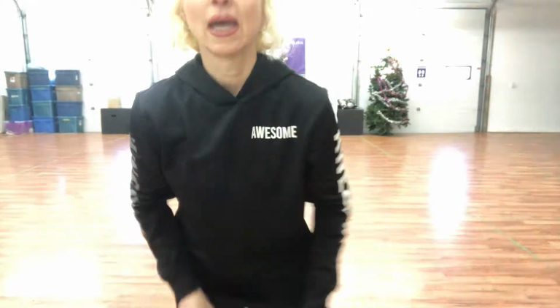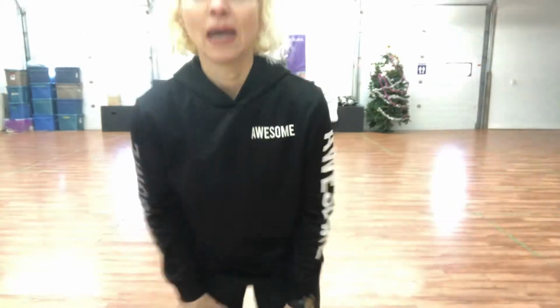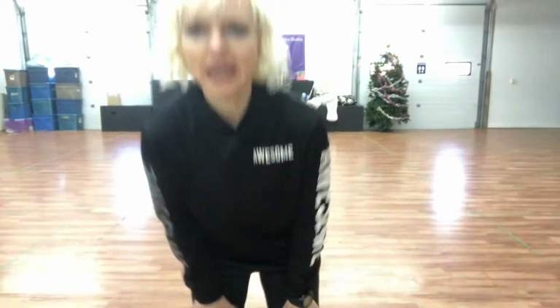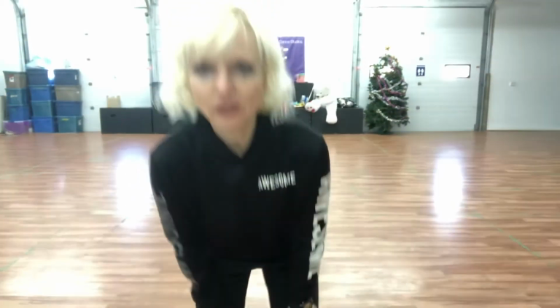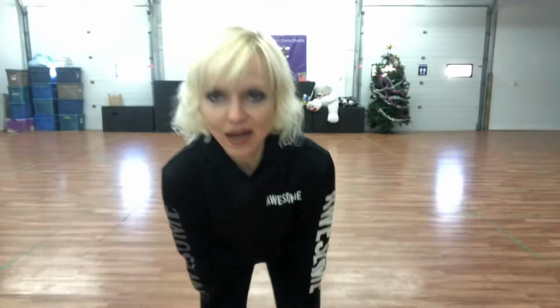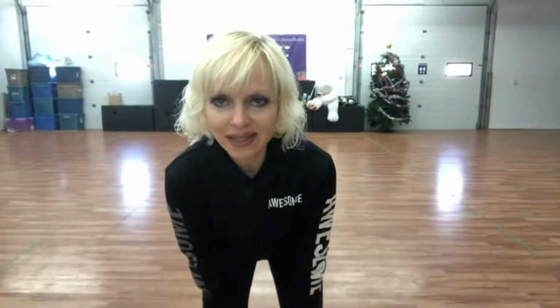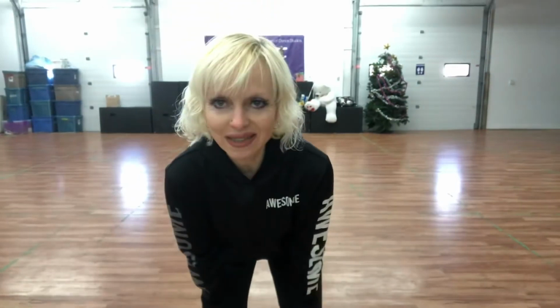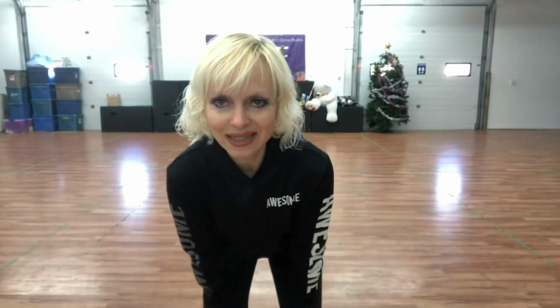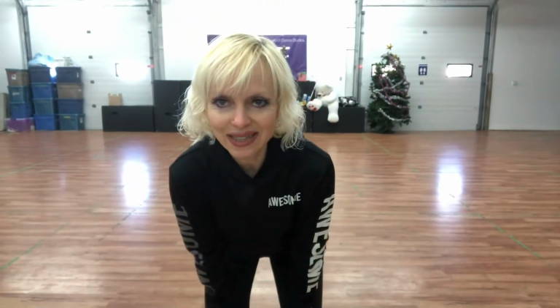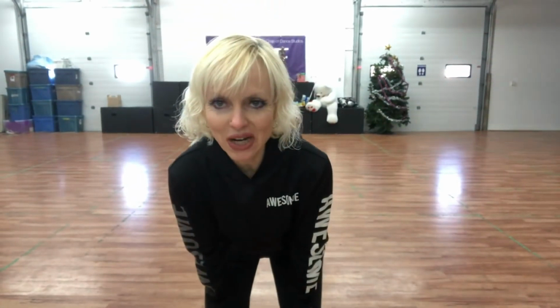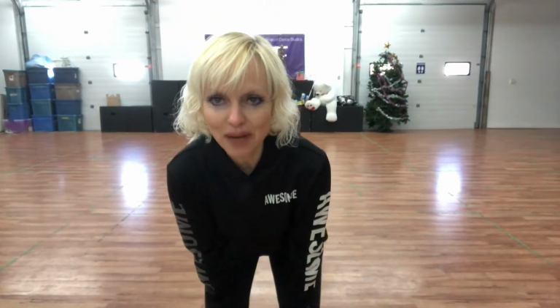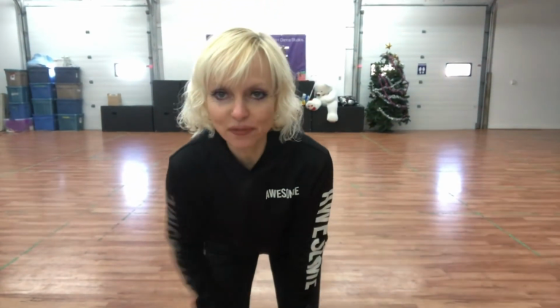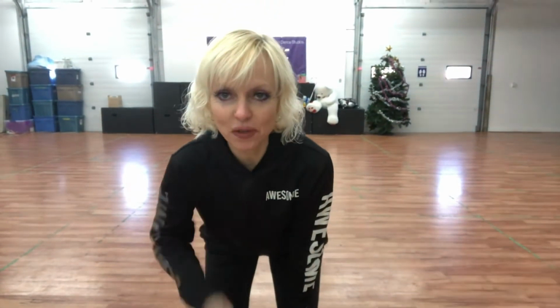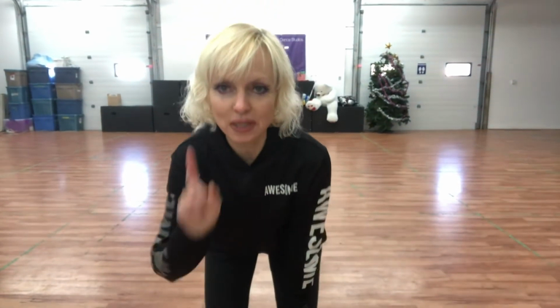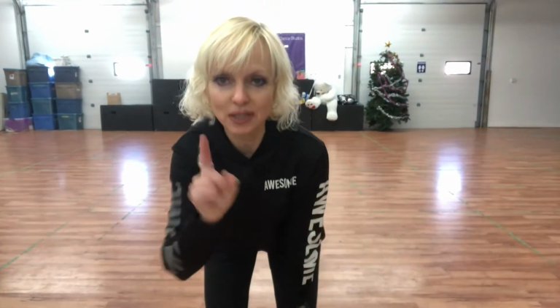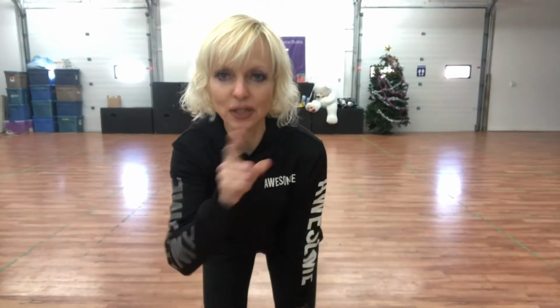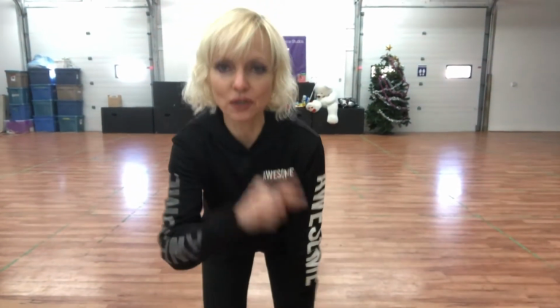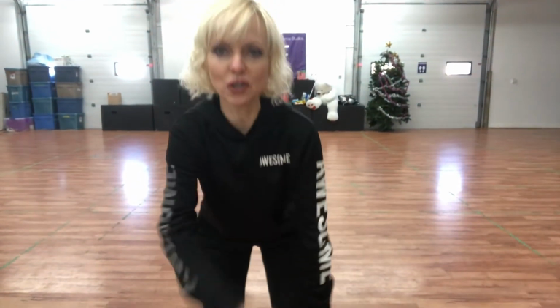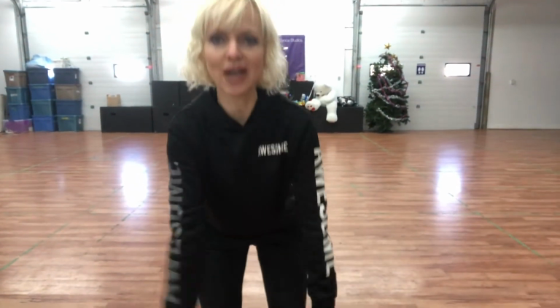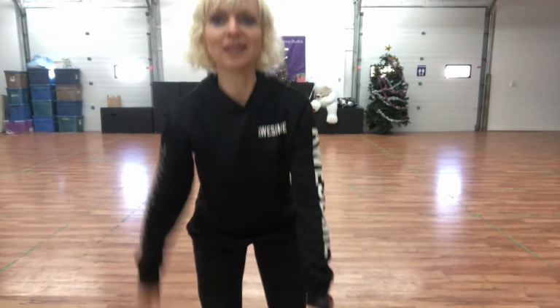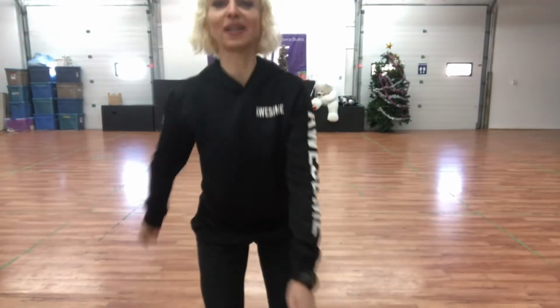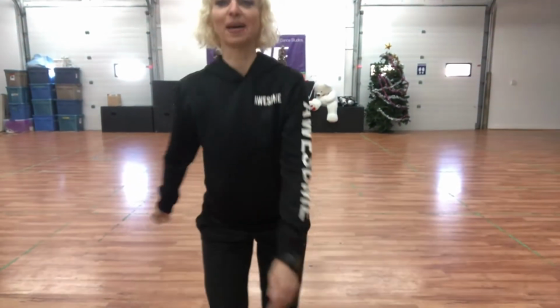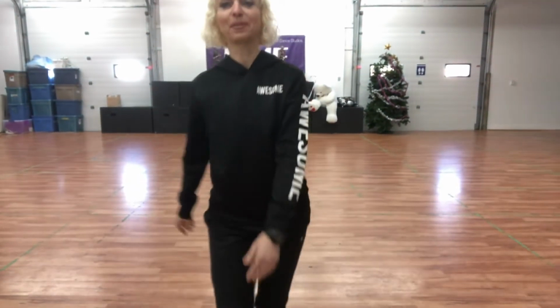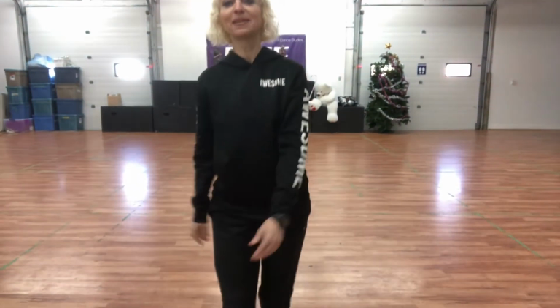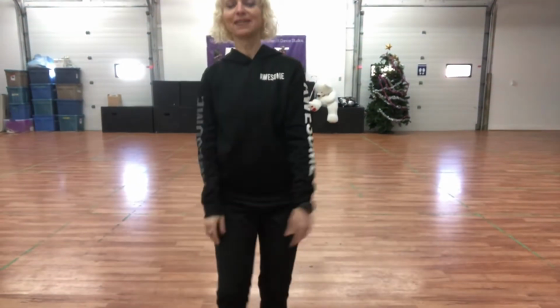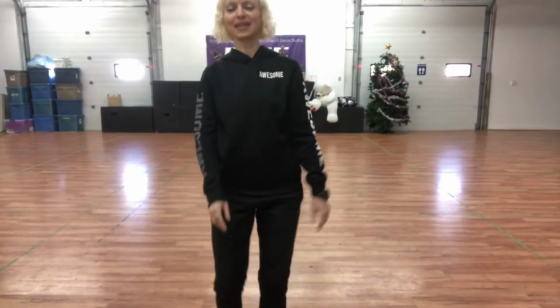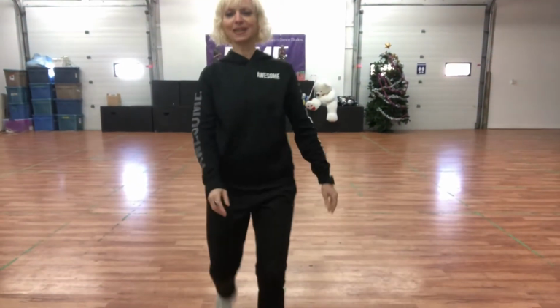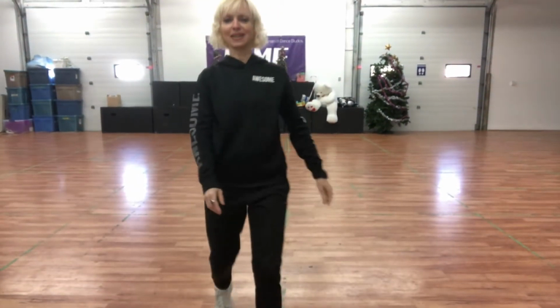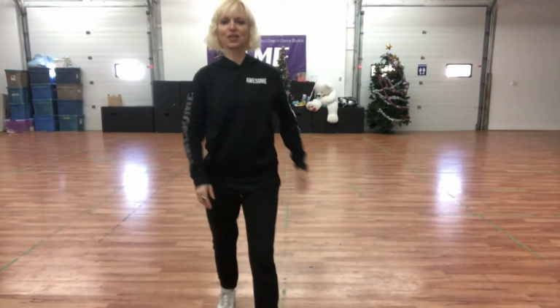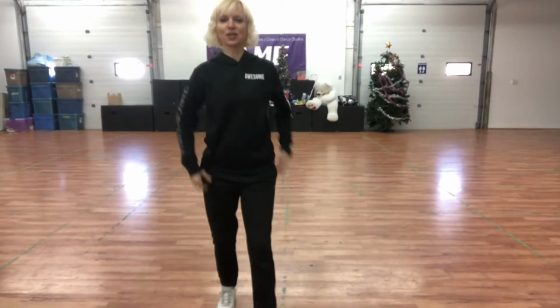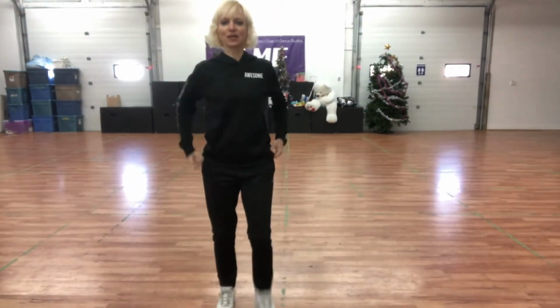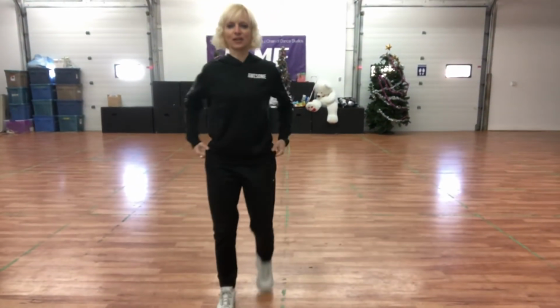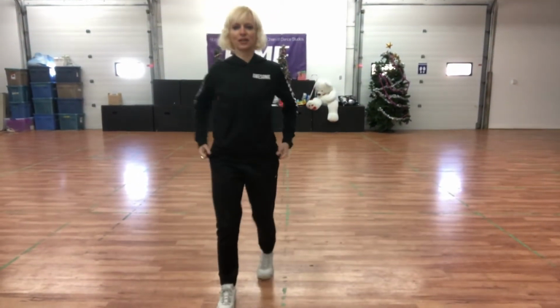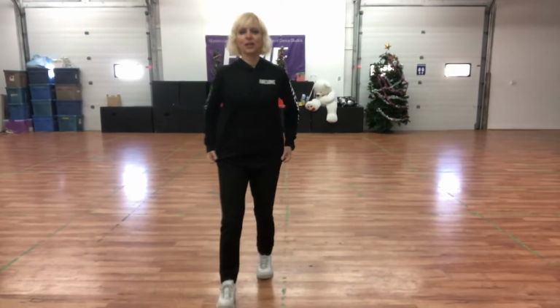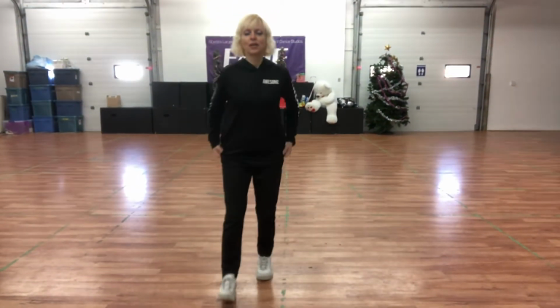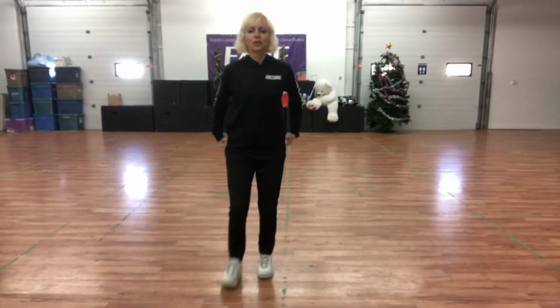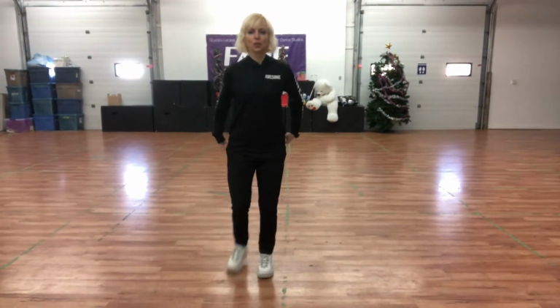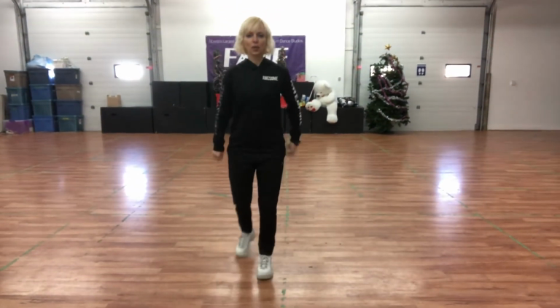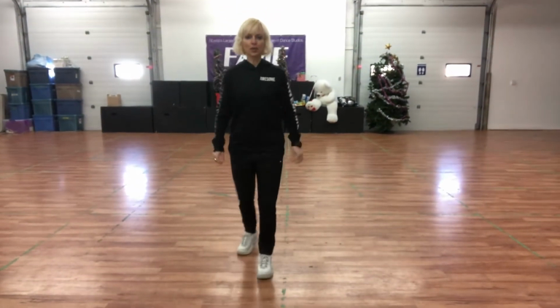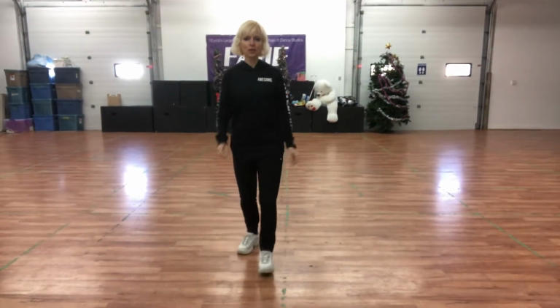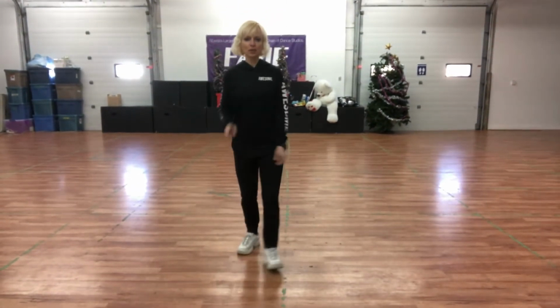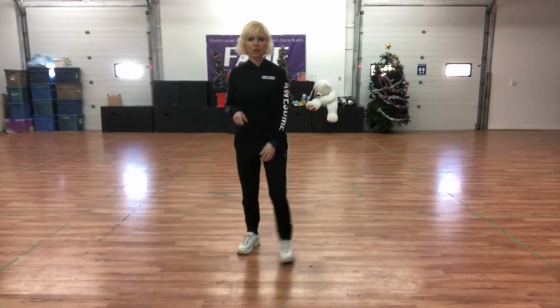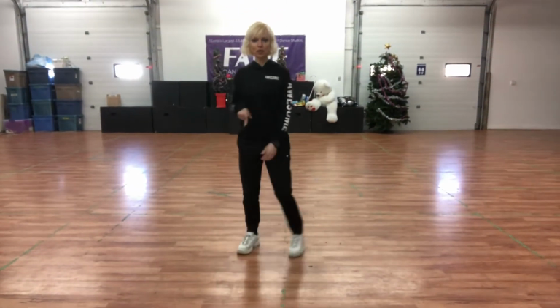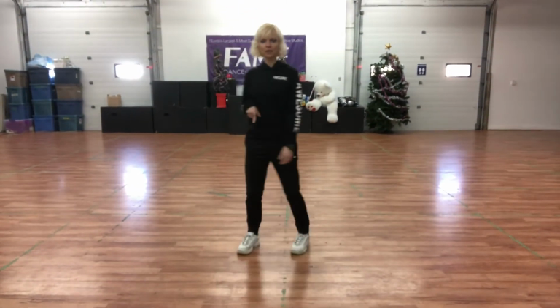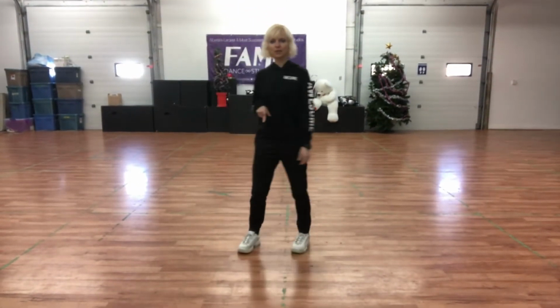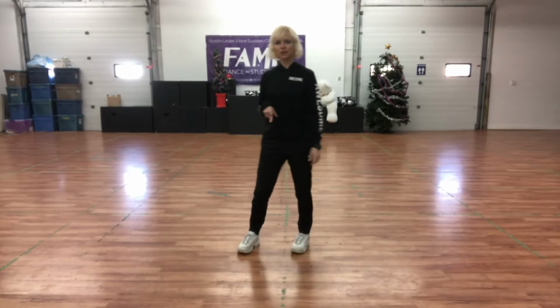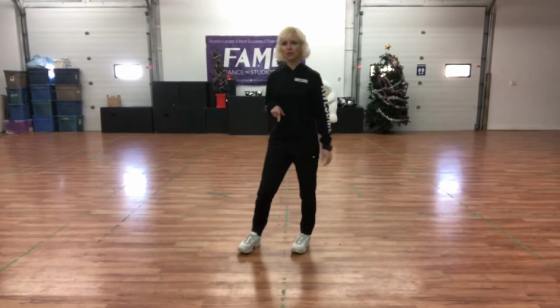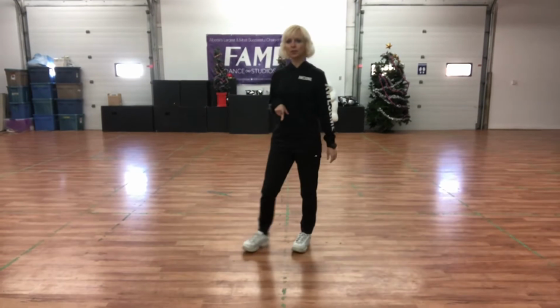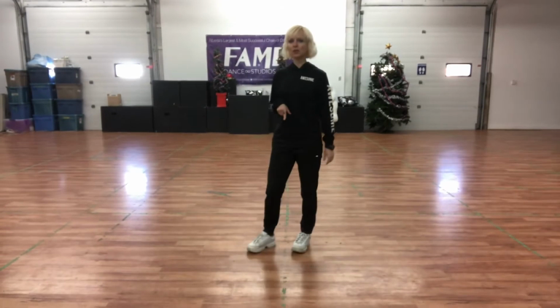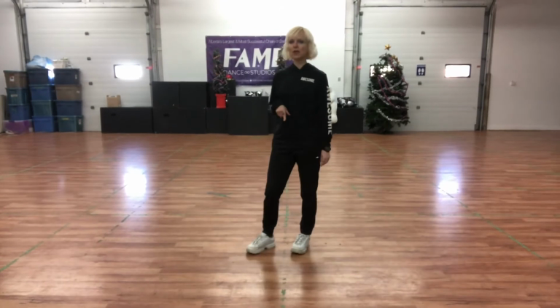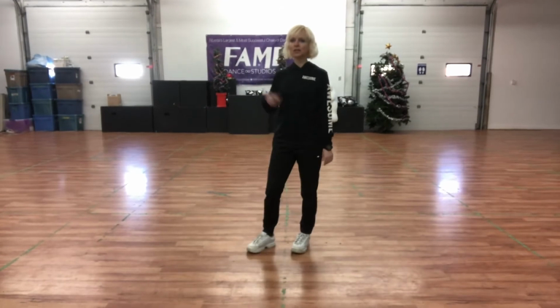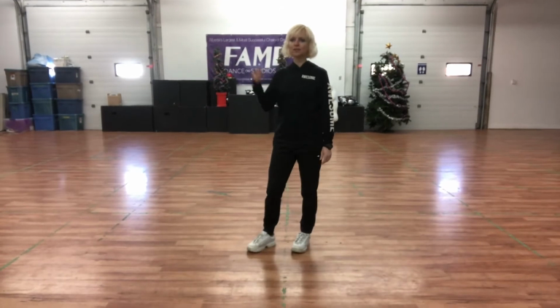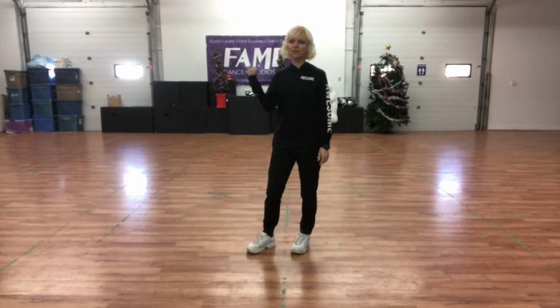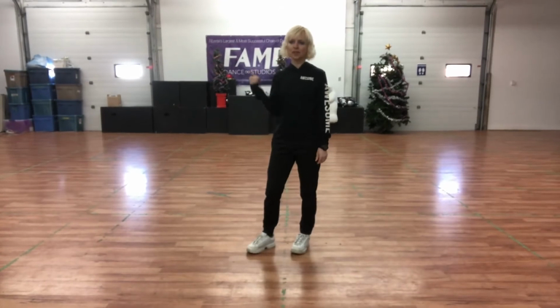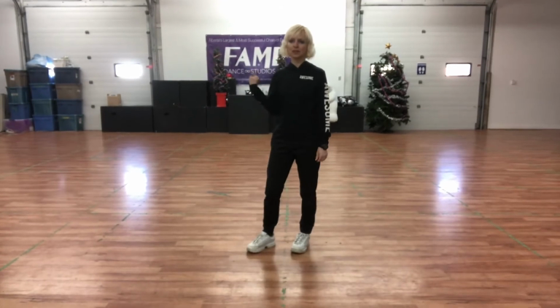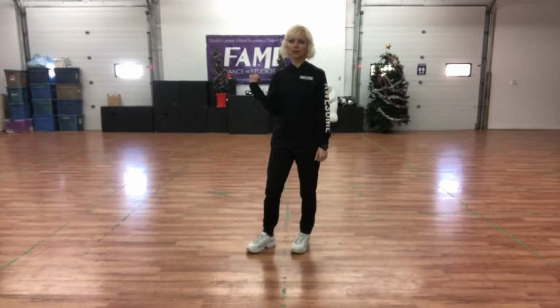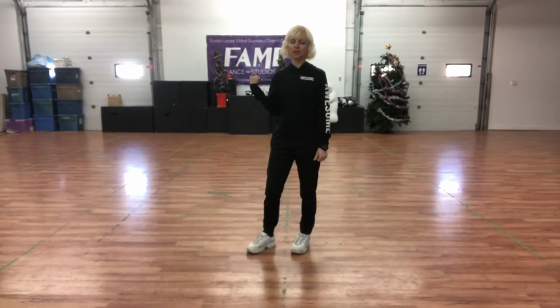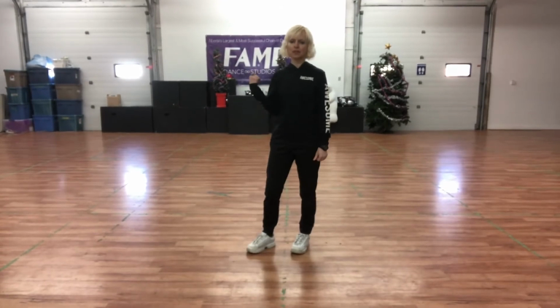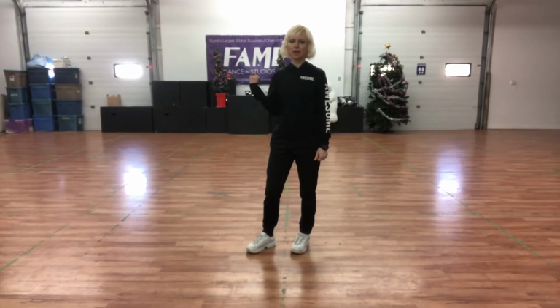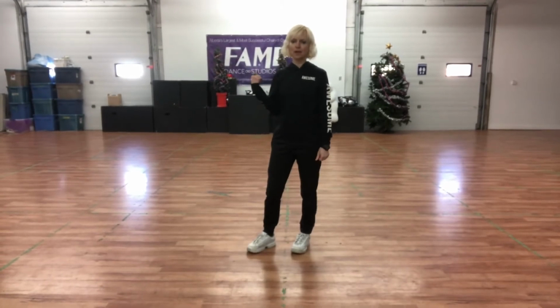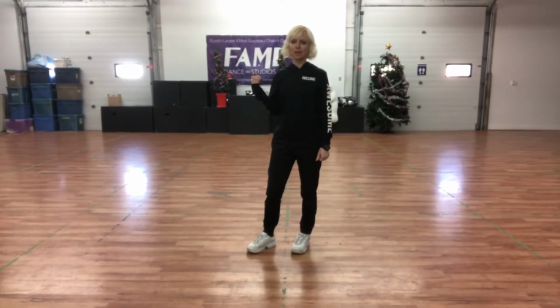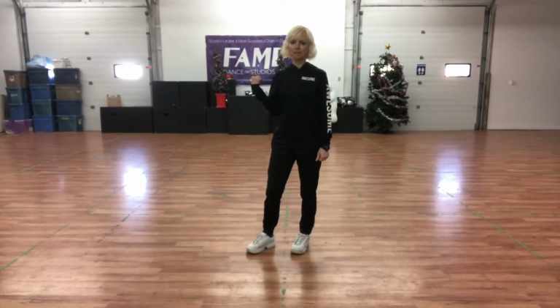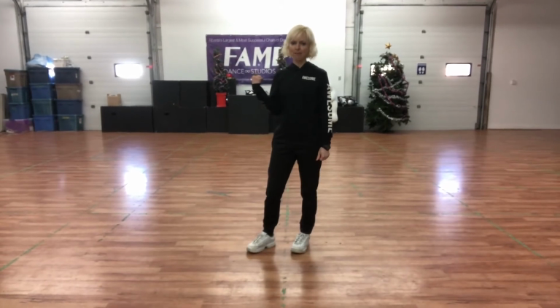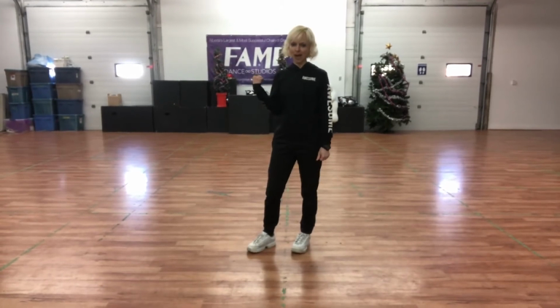Hey you guys, it's time for a senior jazz clip. Let's get started. So we're going to start this clip facing the back.